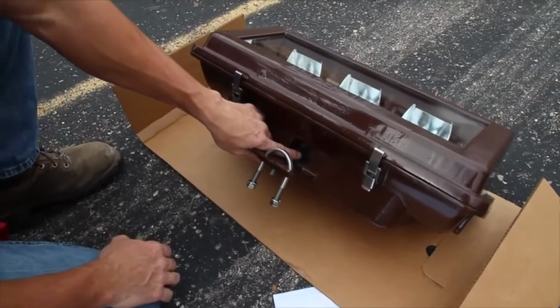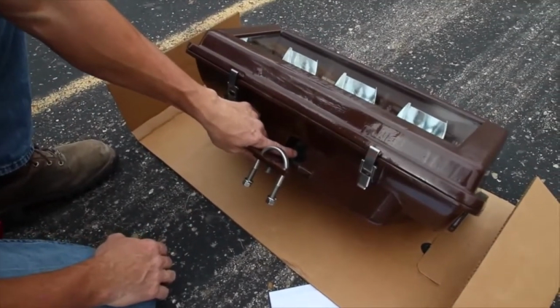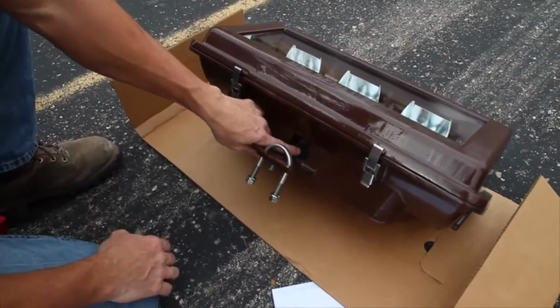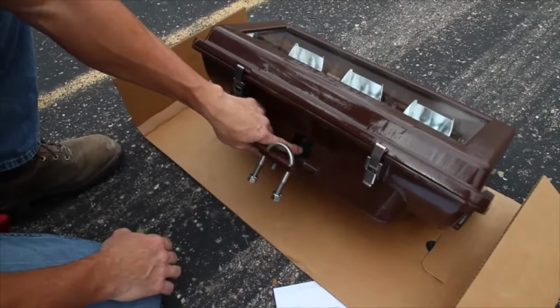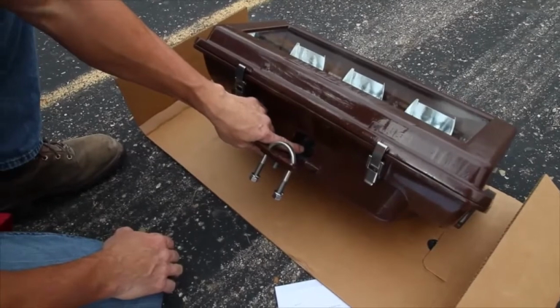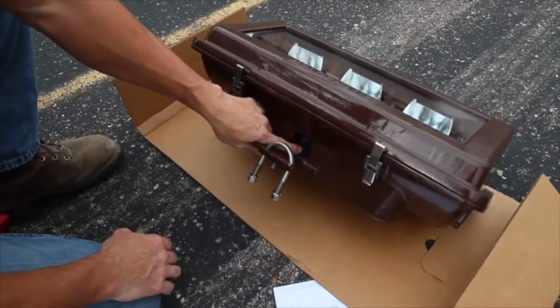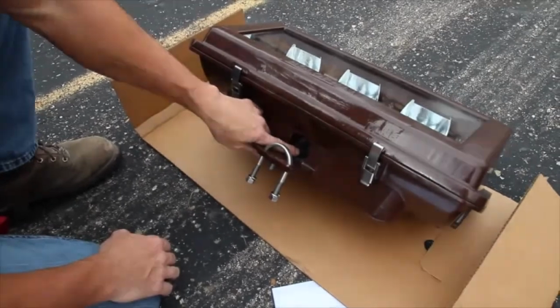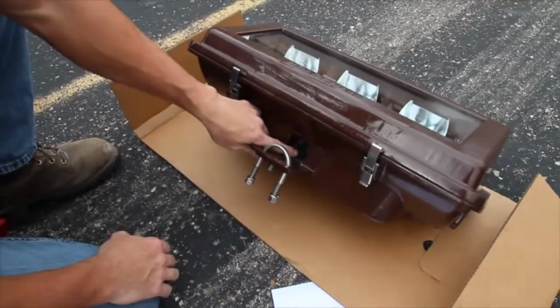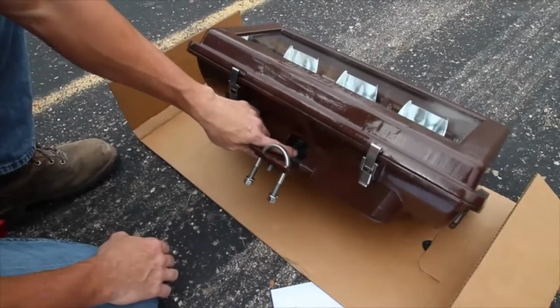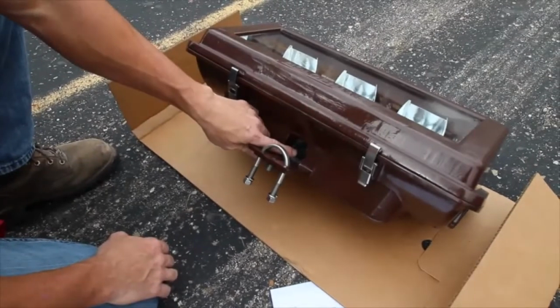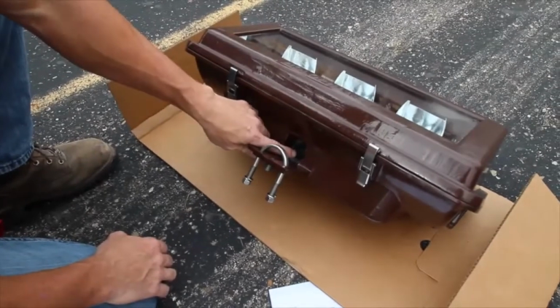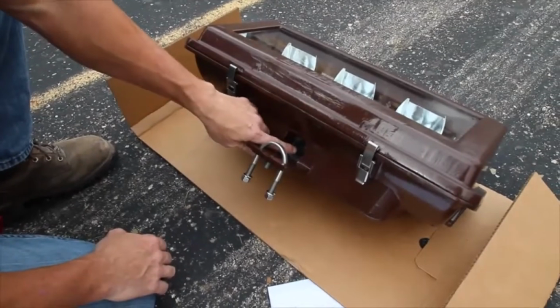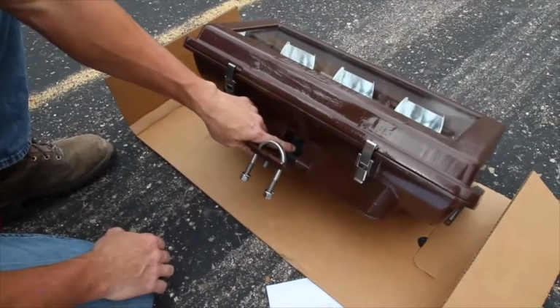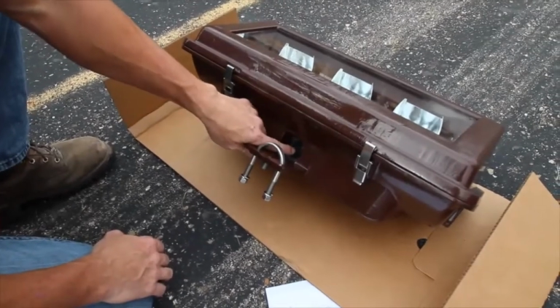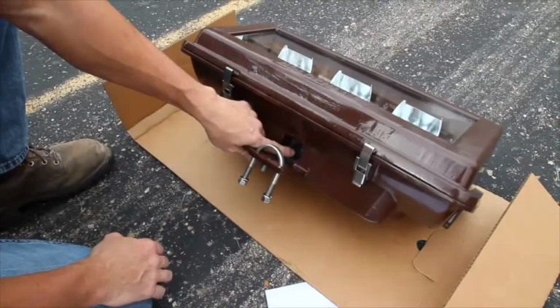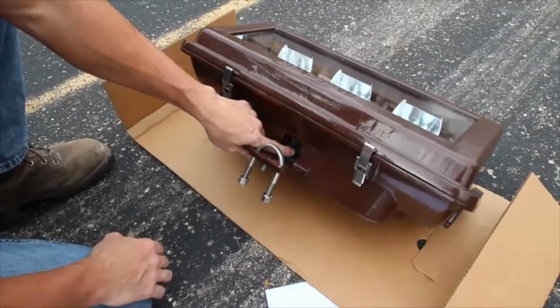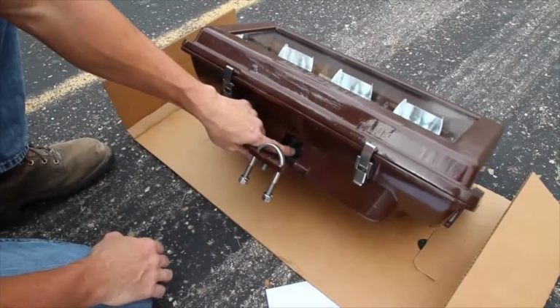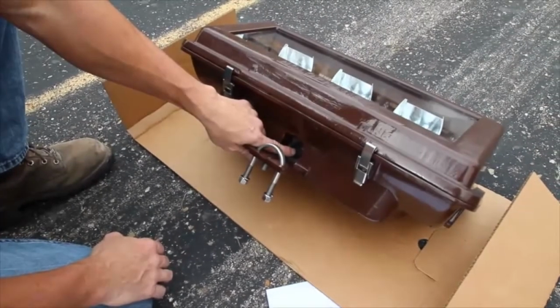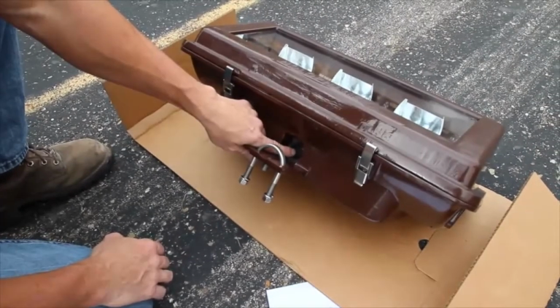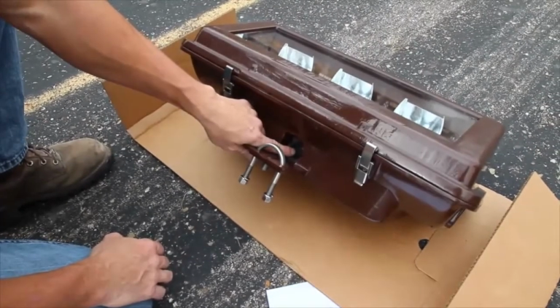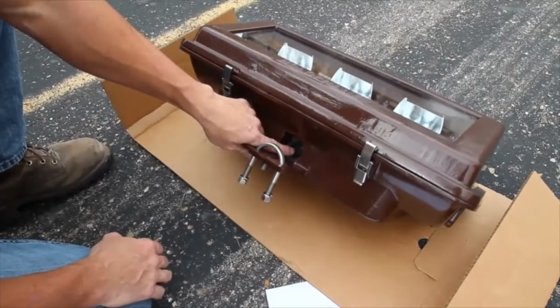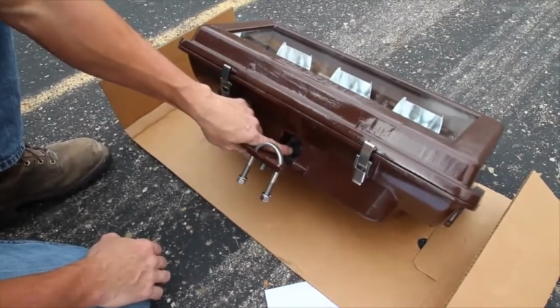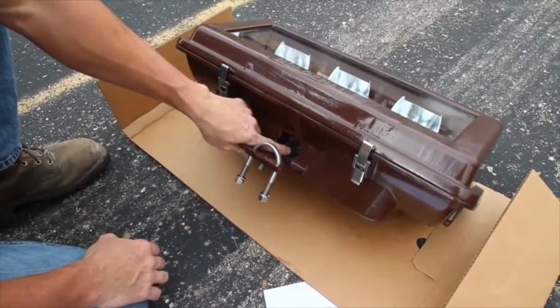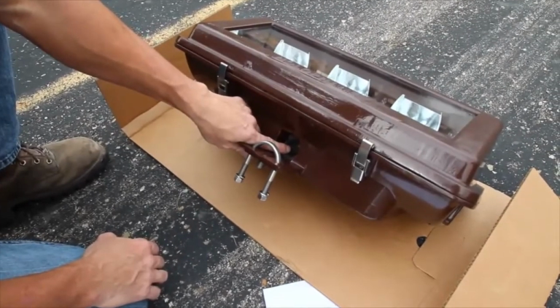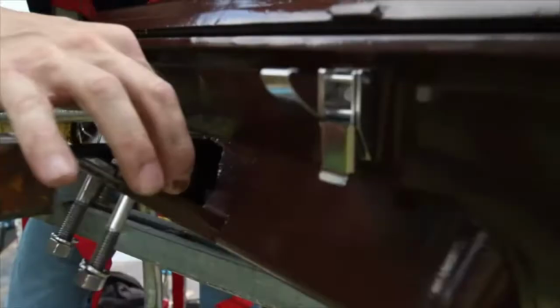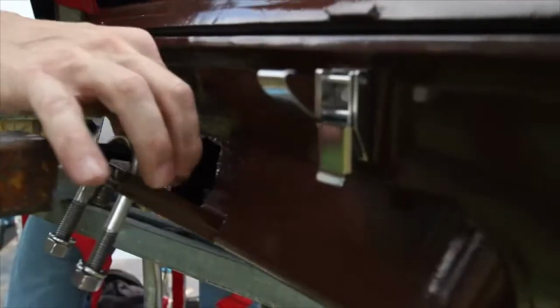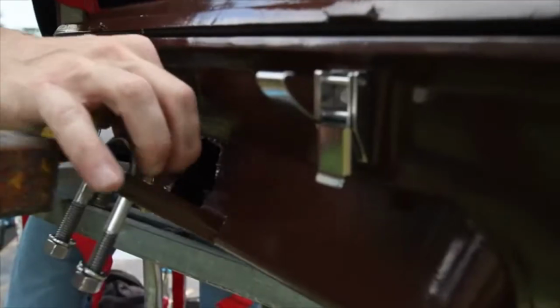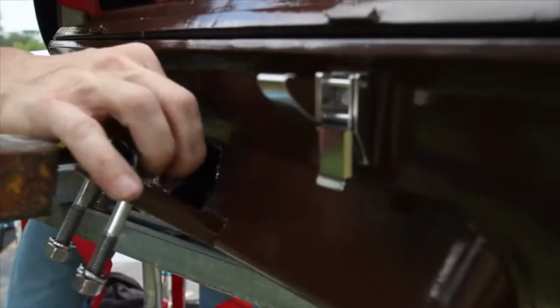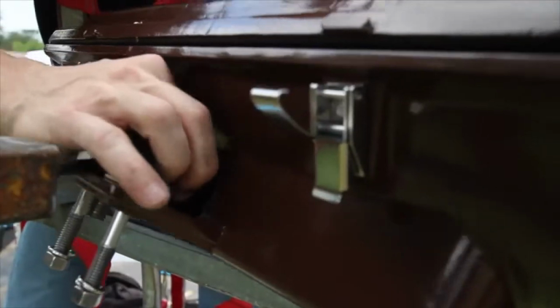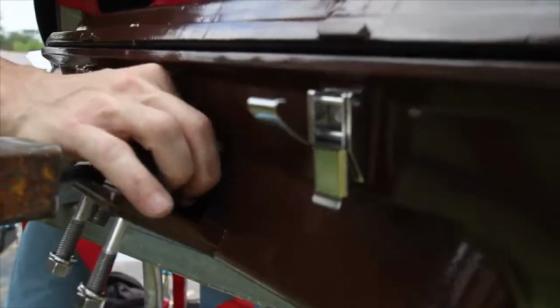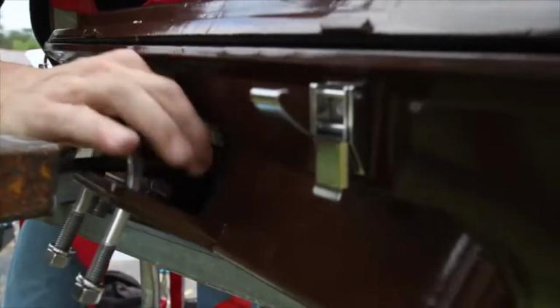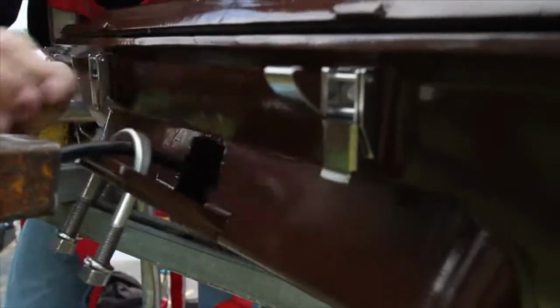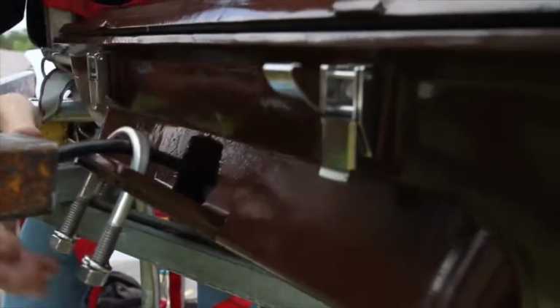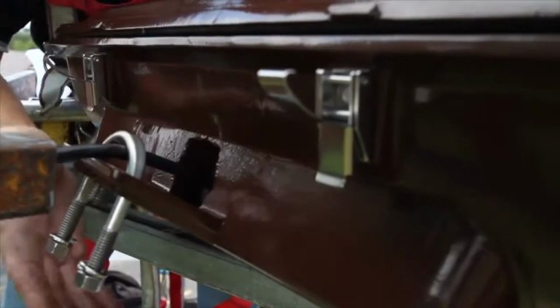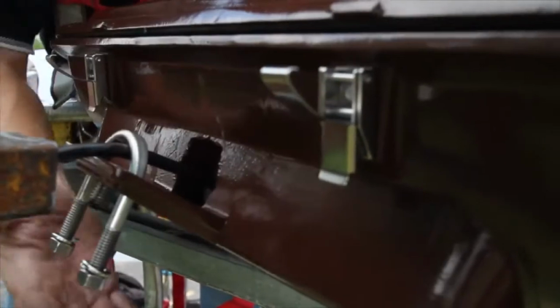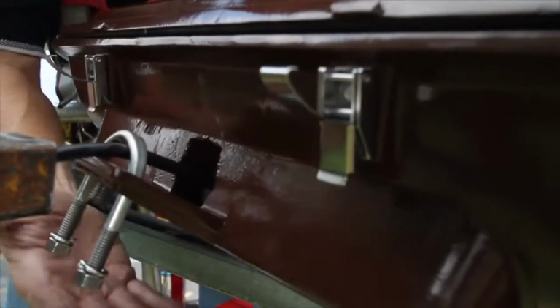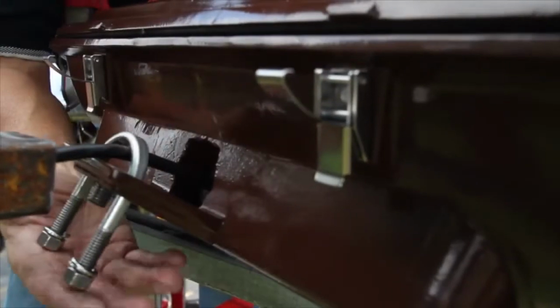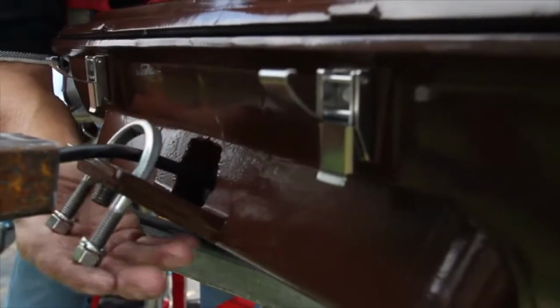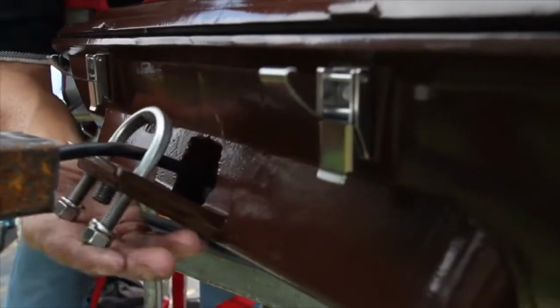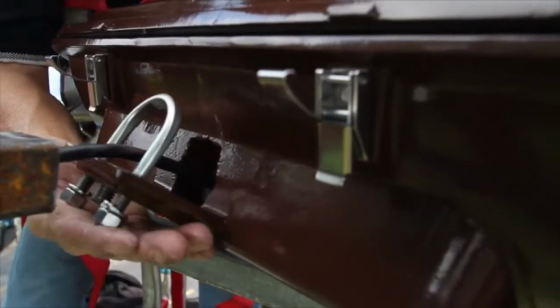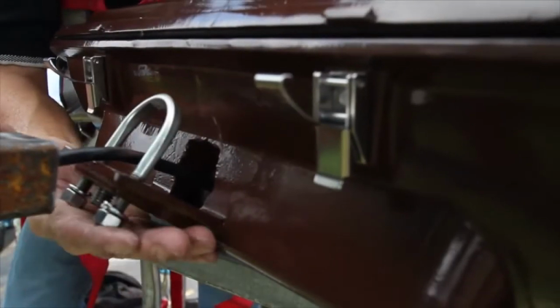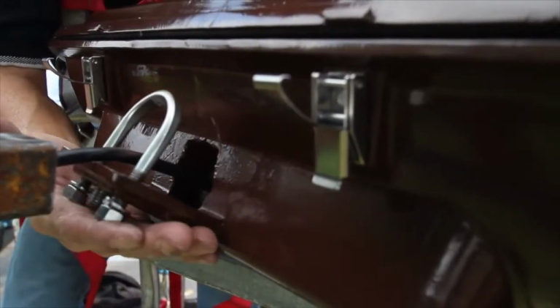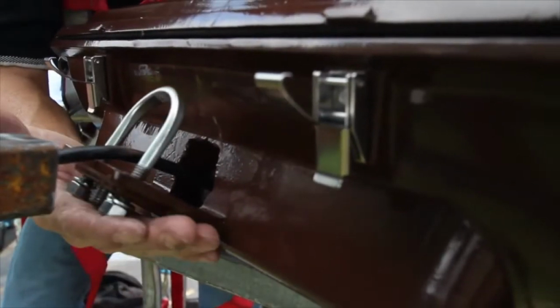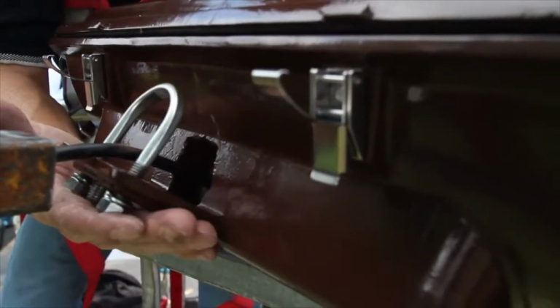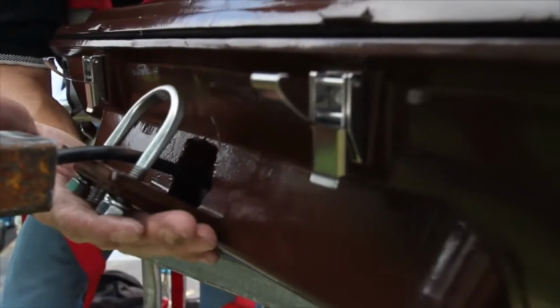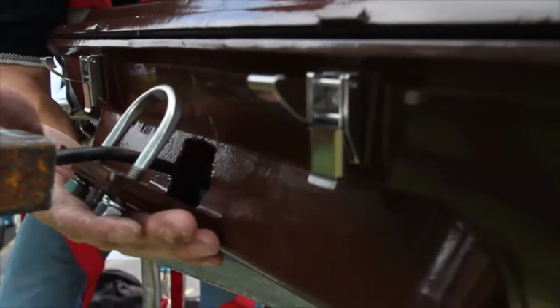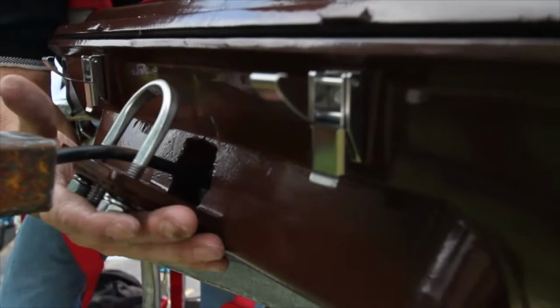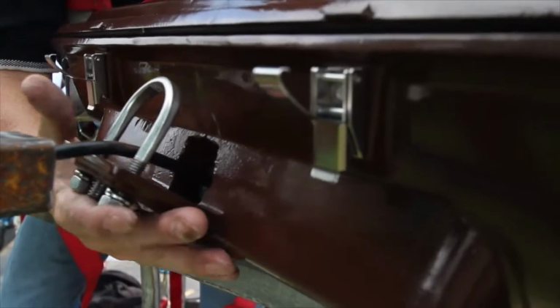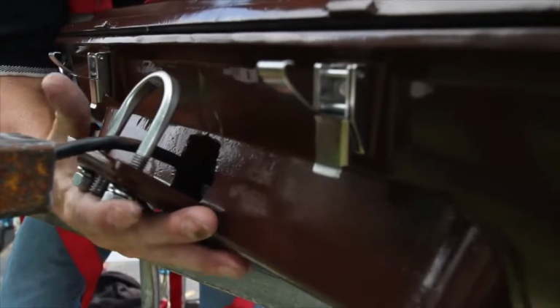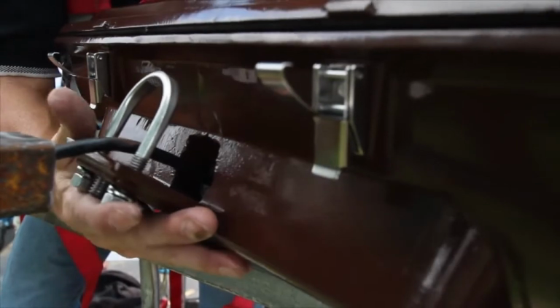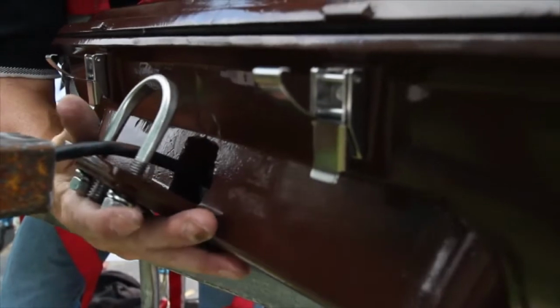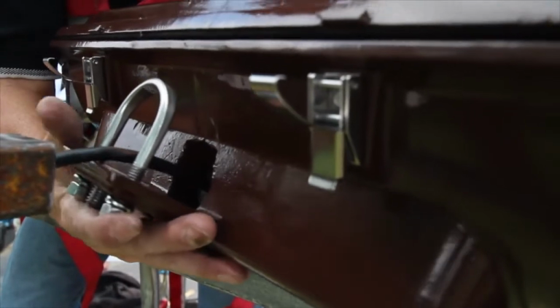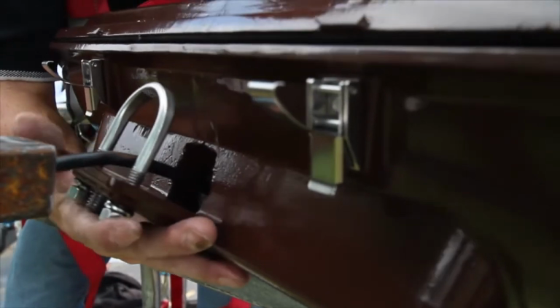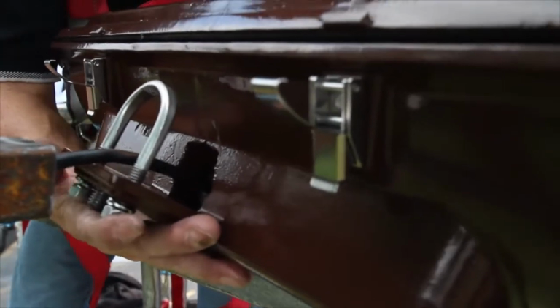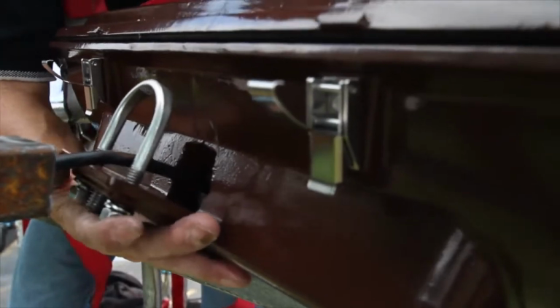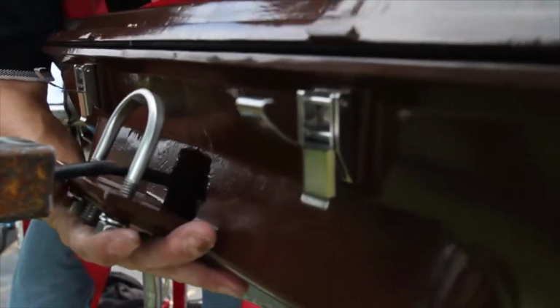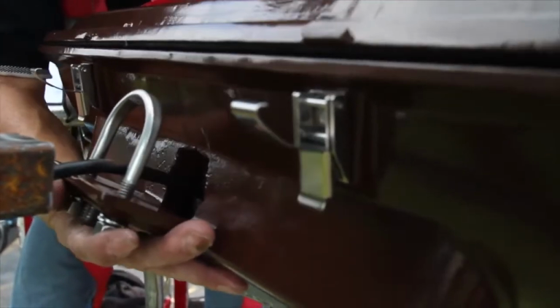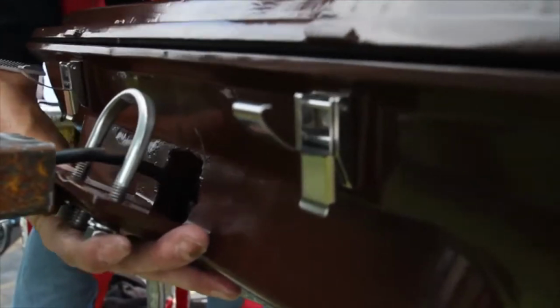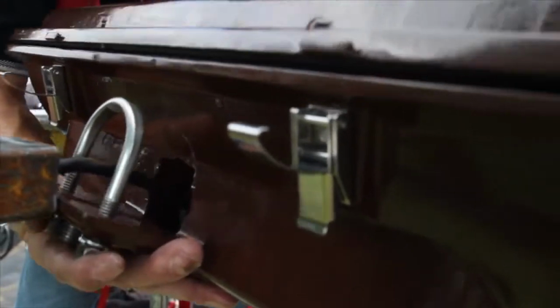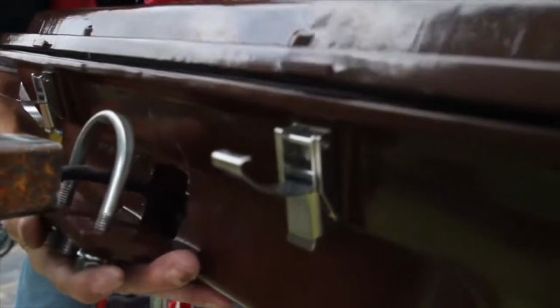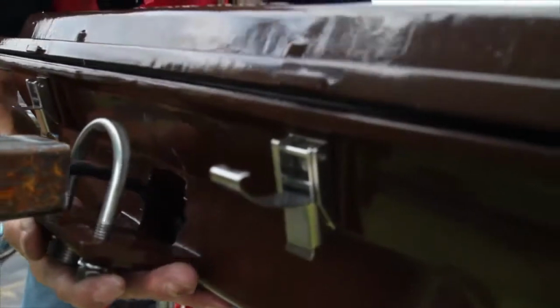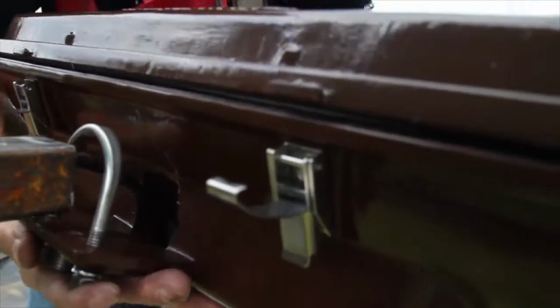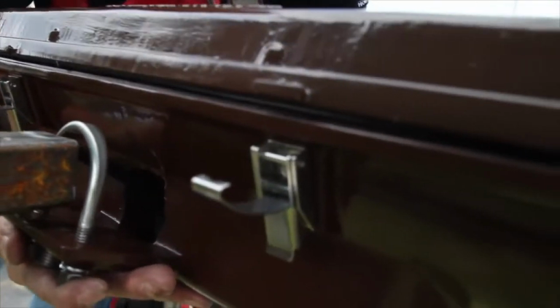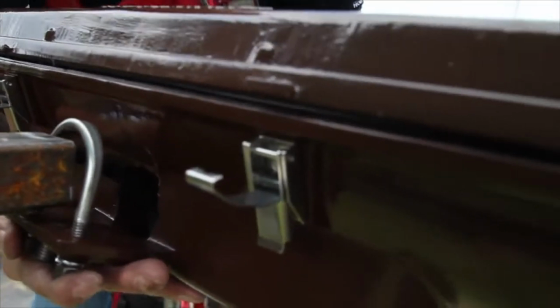Next, hold the u-bolt clamp up and slide the luminaire onto the arm.